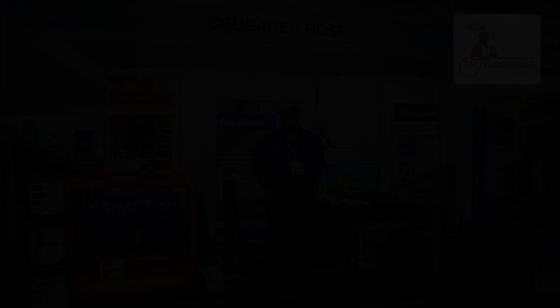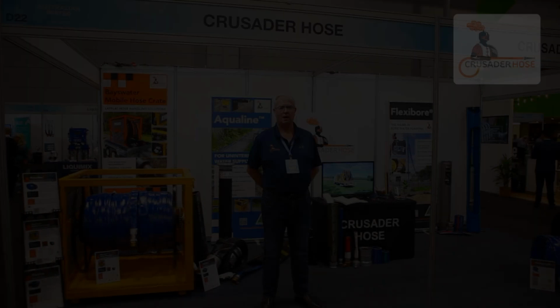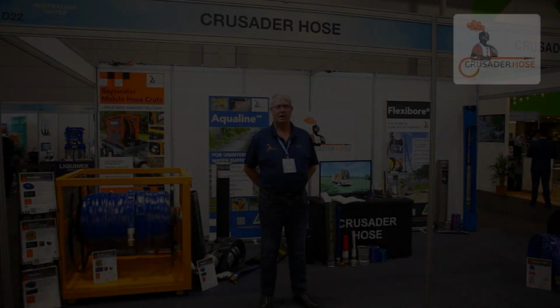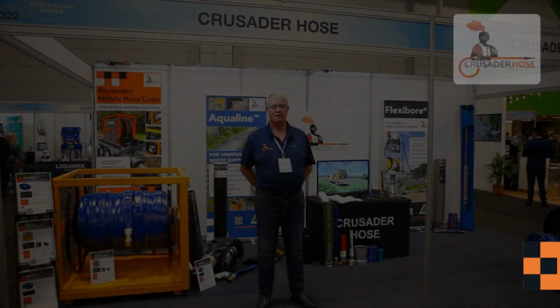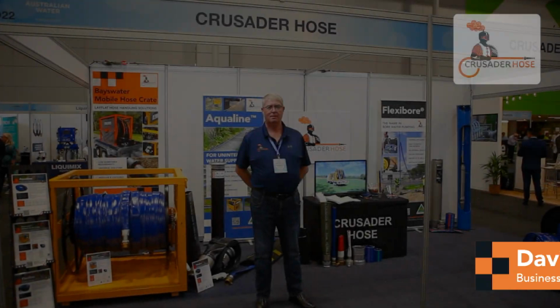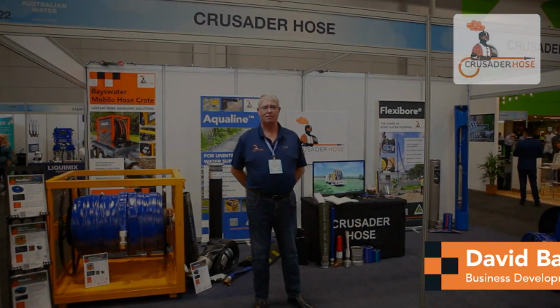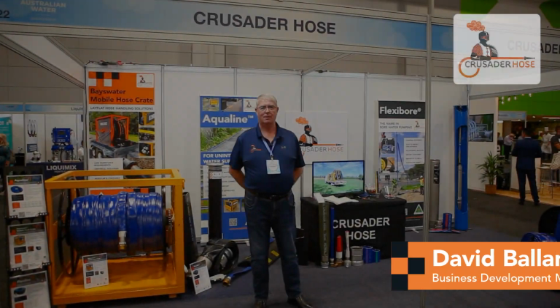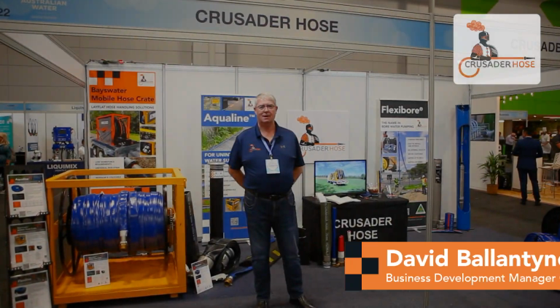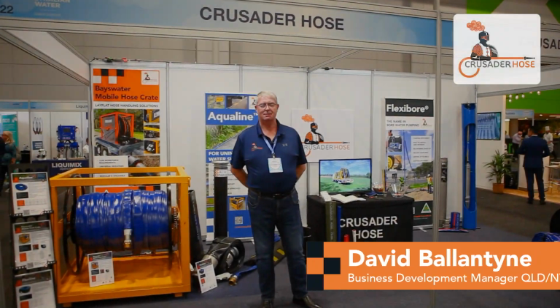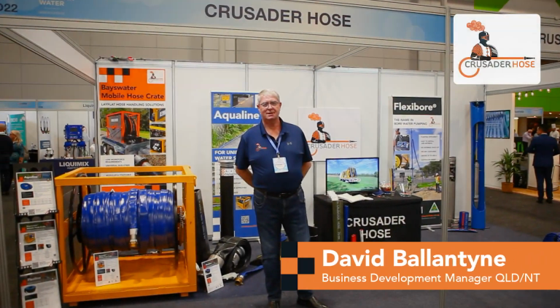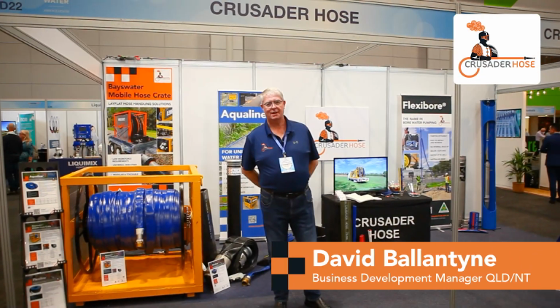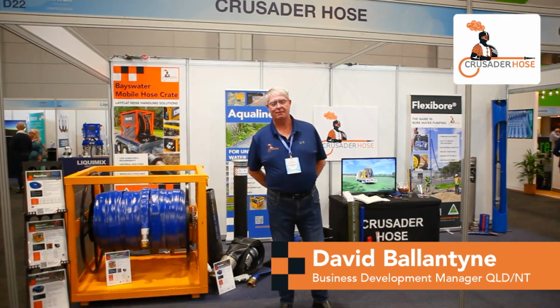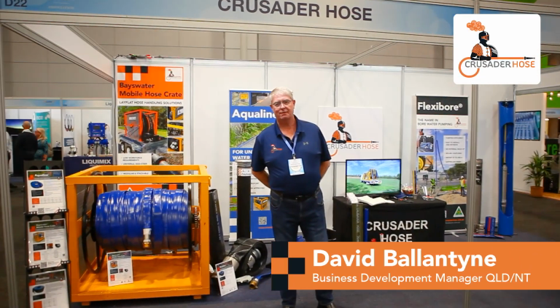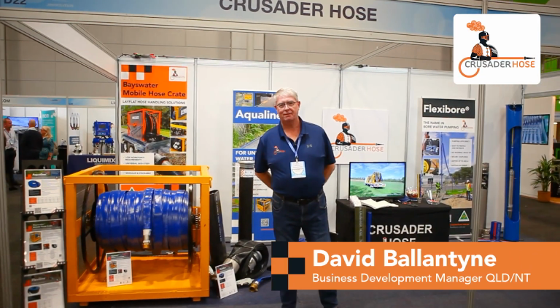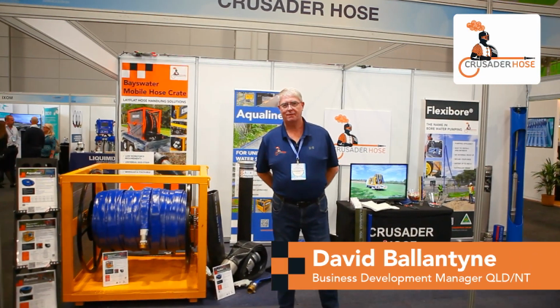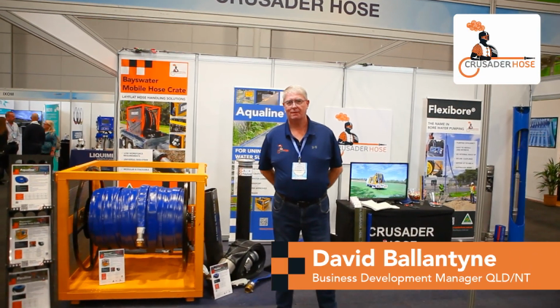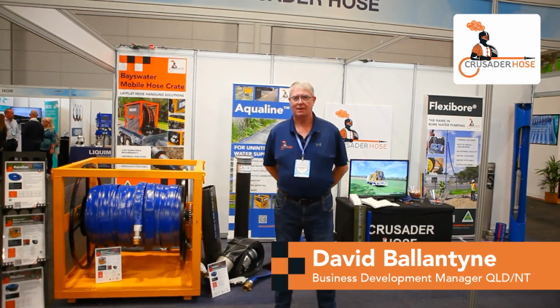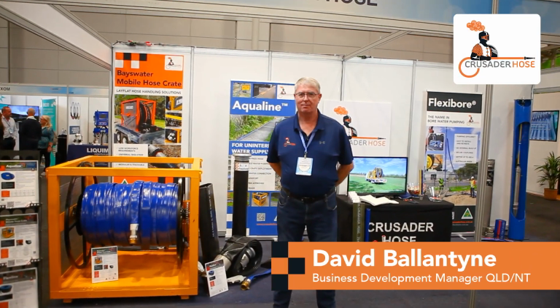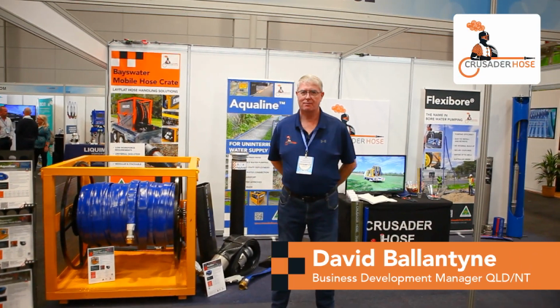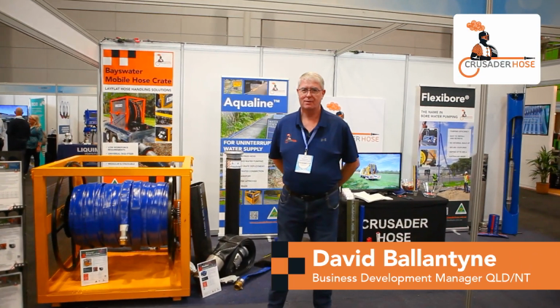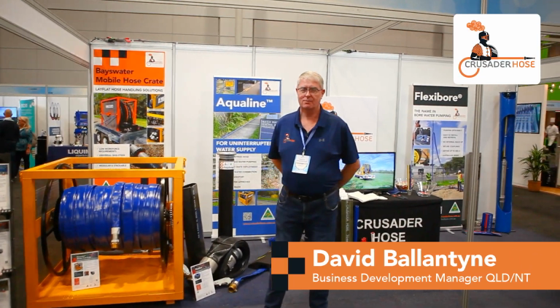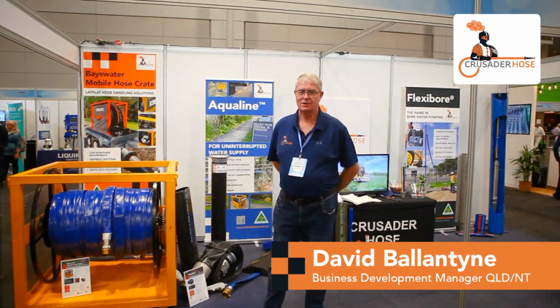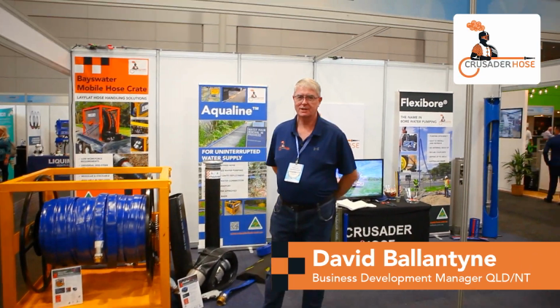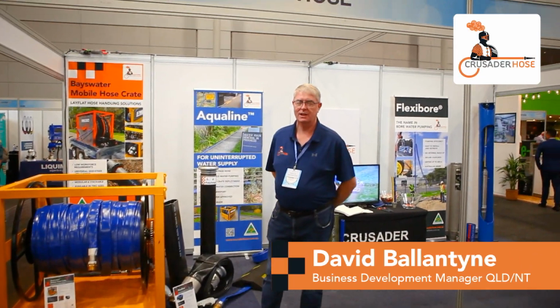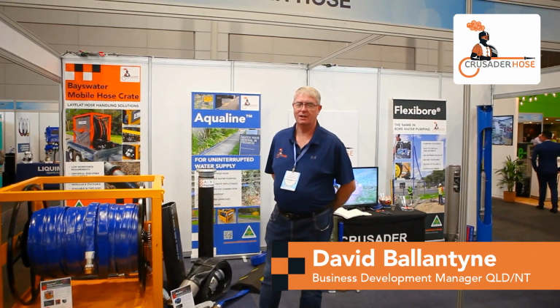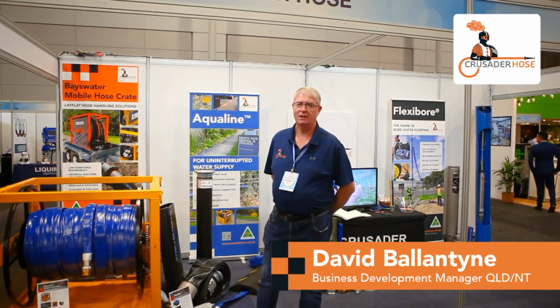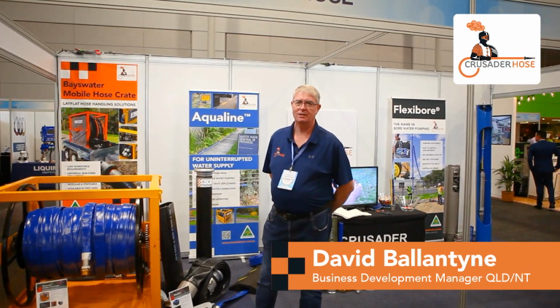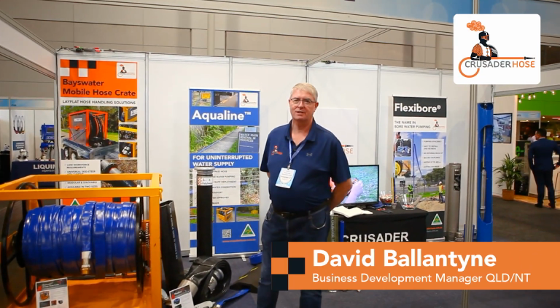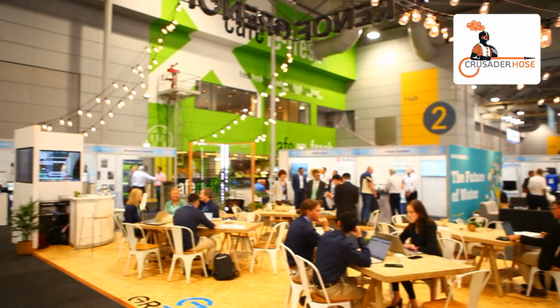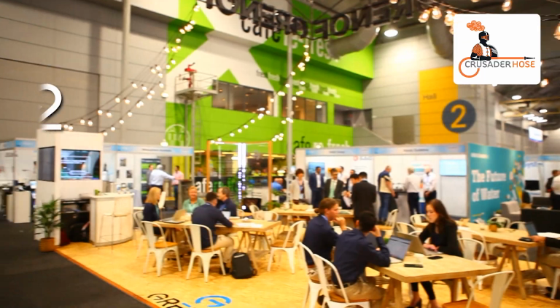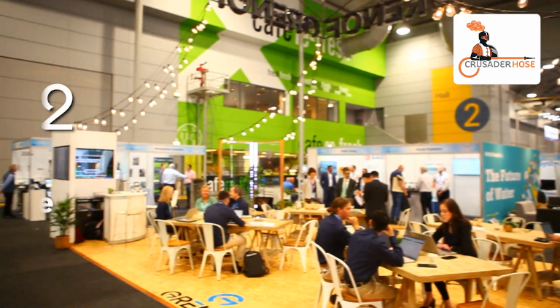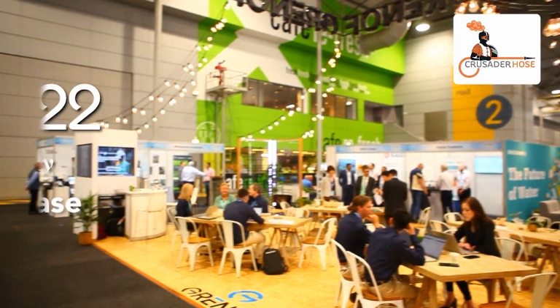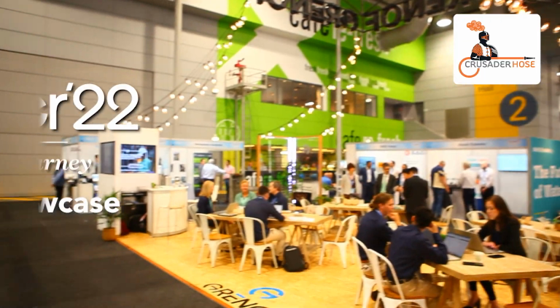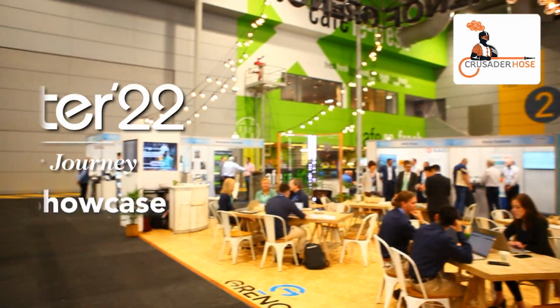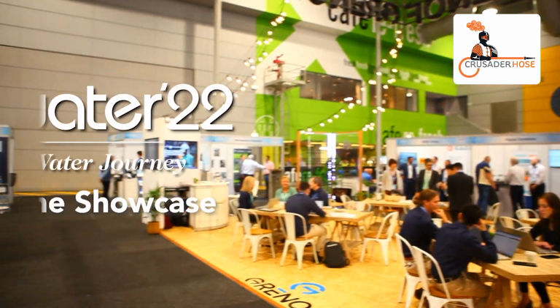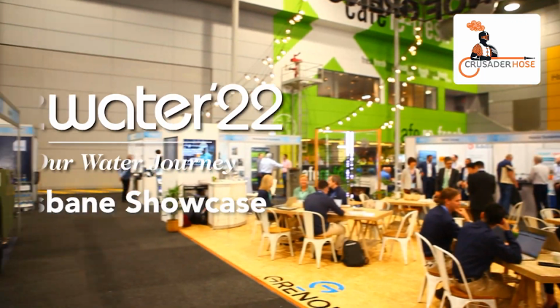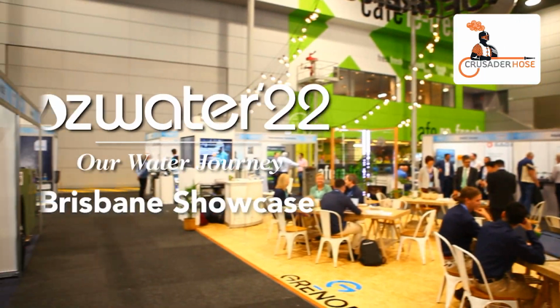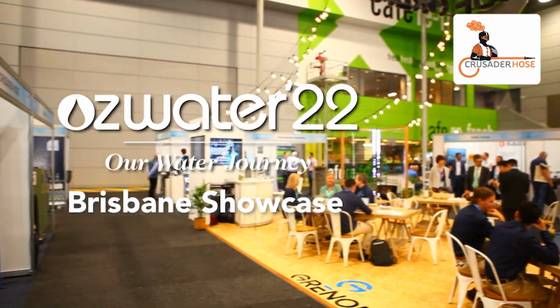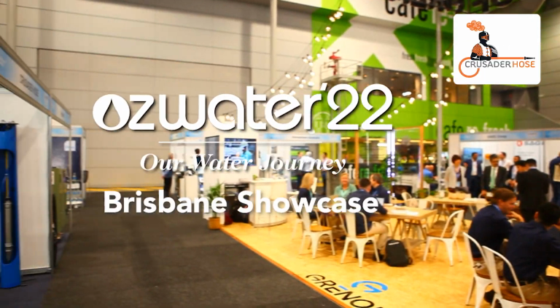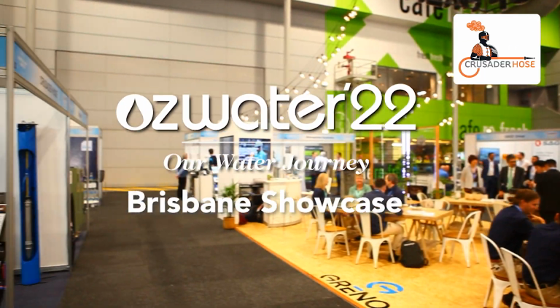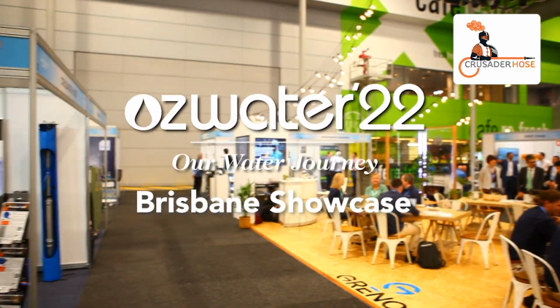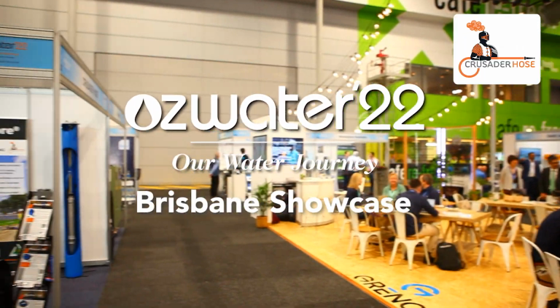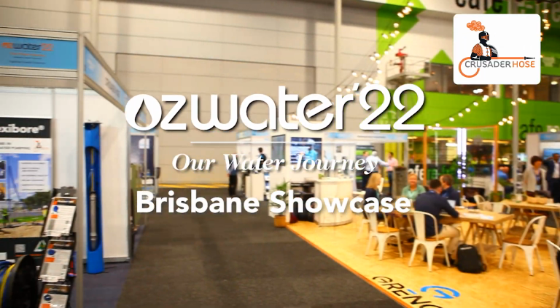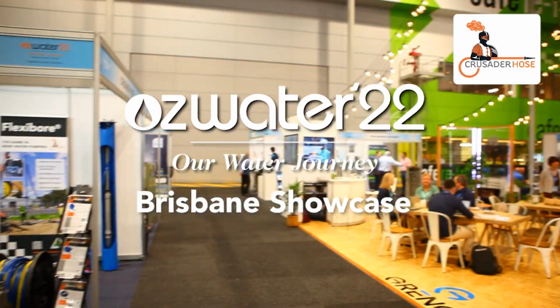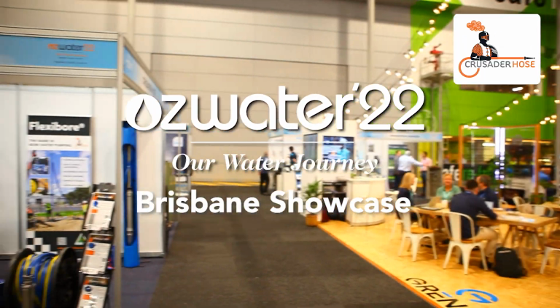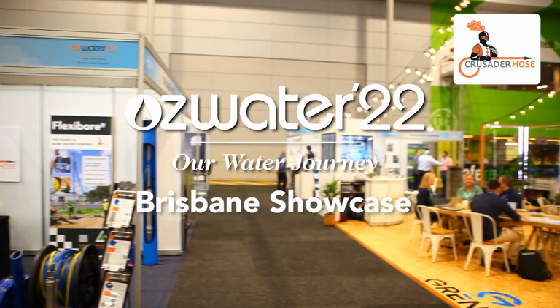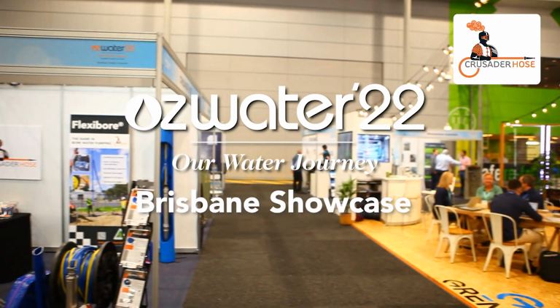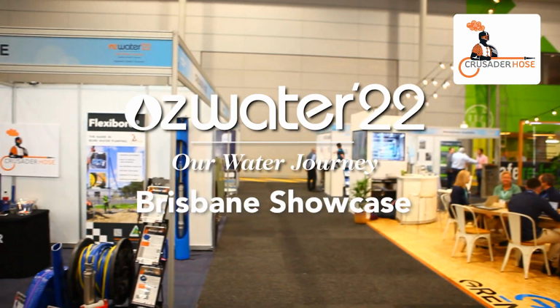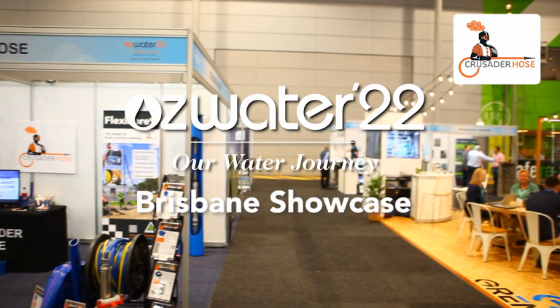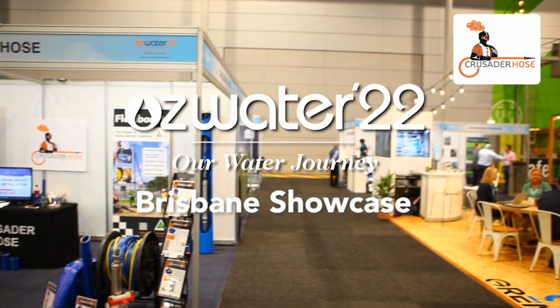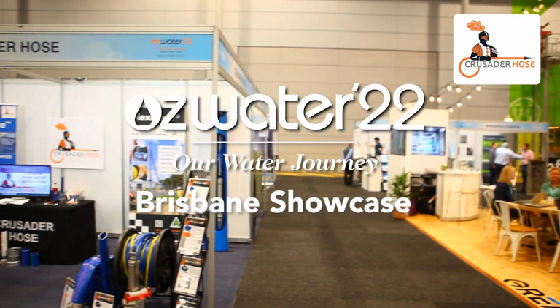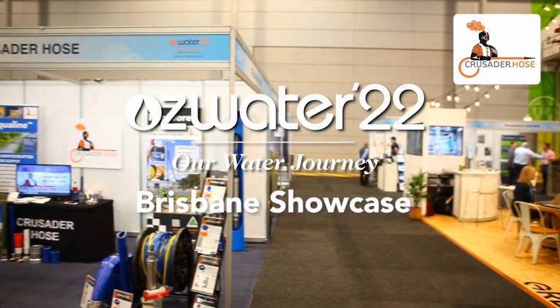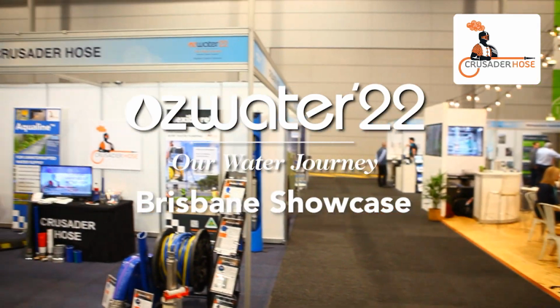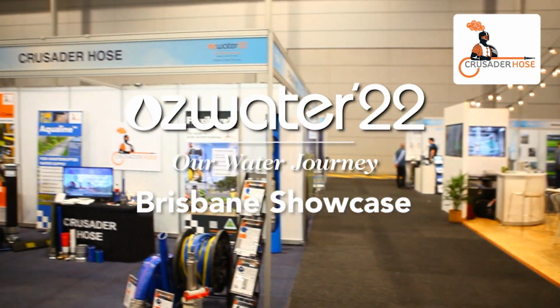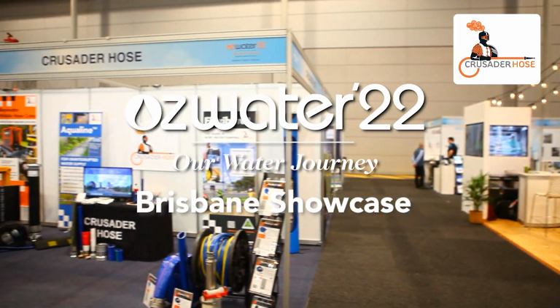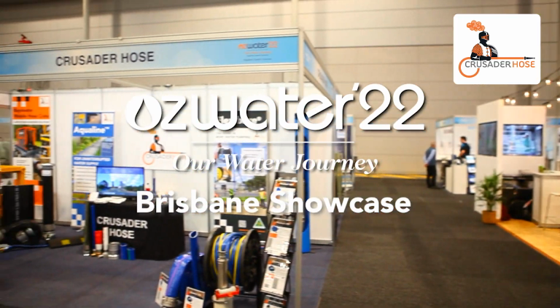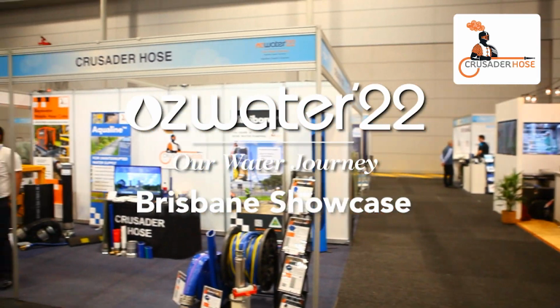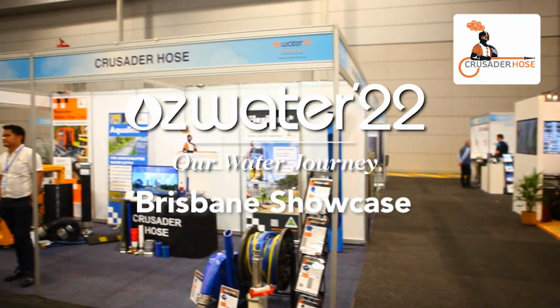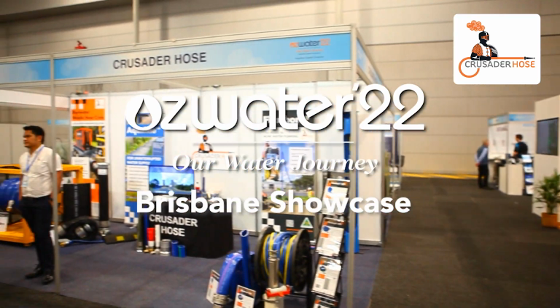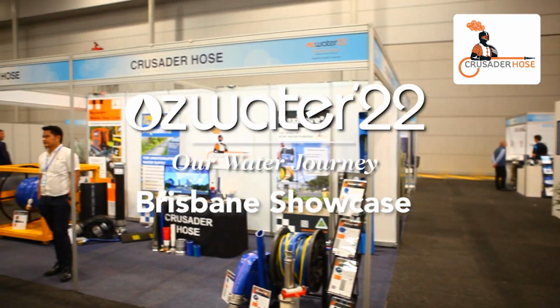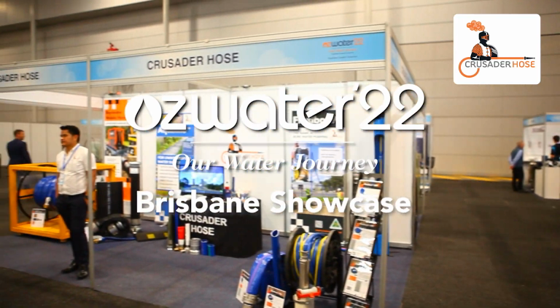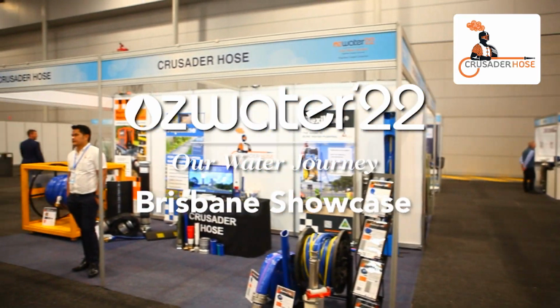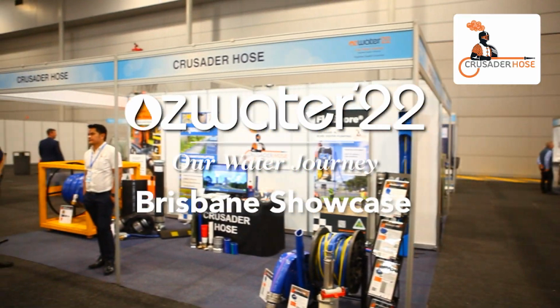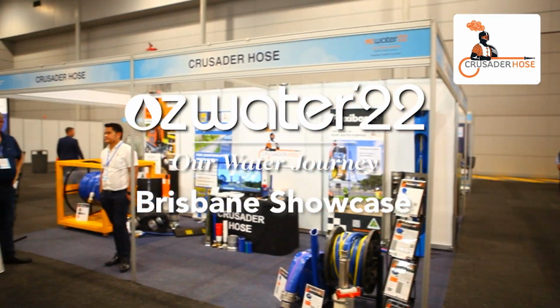Hi, my name is Dave. I'm from Crusader Hose and we're glad to be at Ozwater 22 in Brisbane.